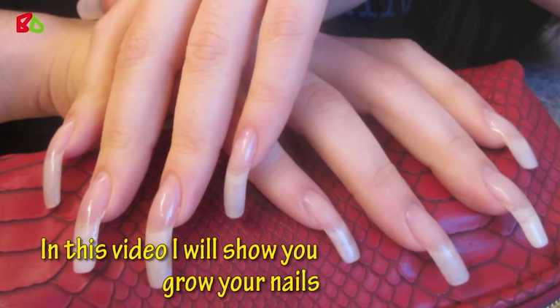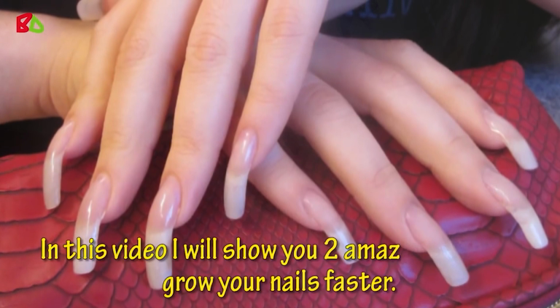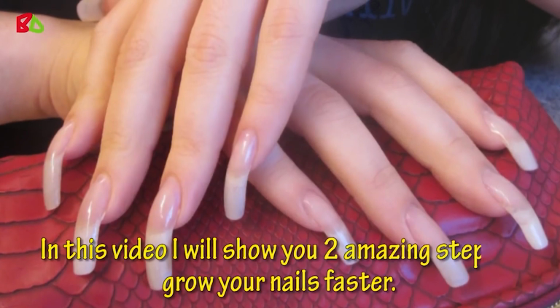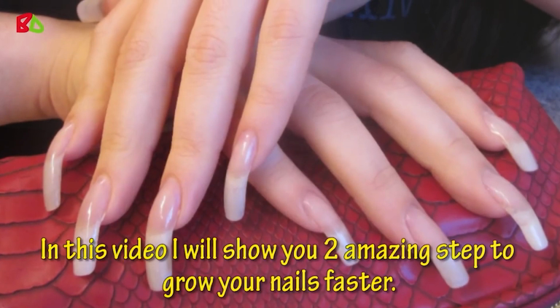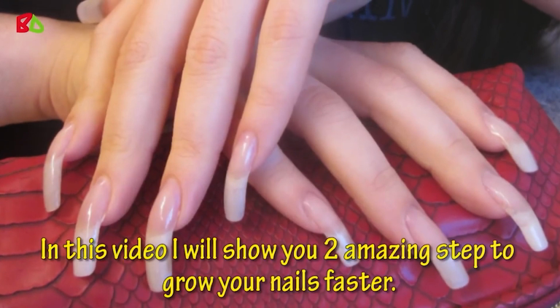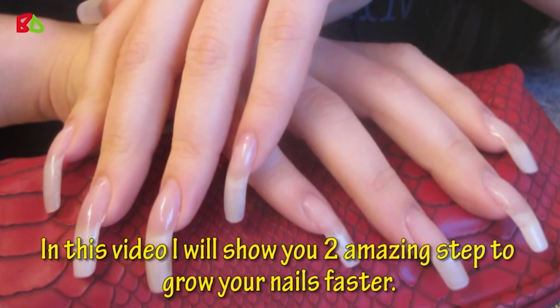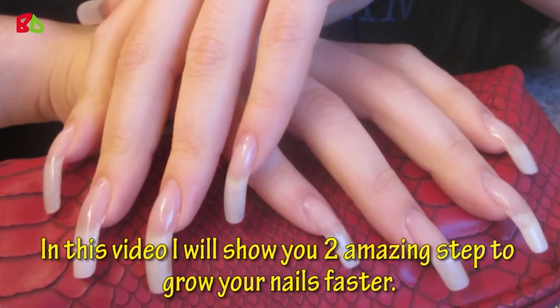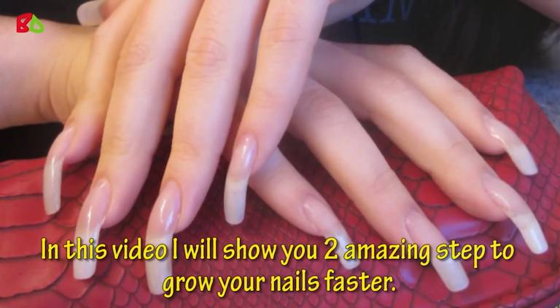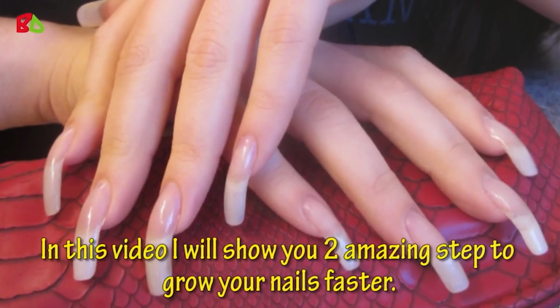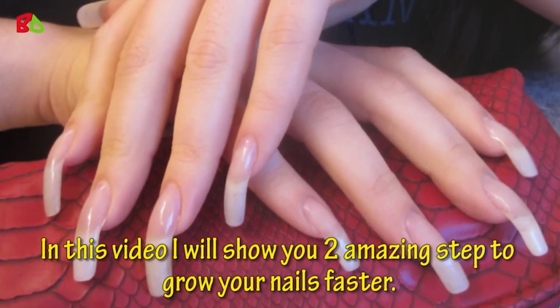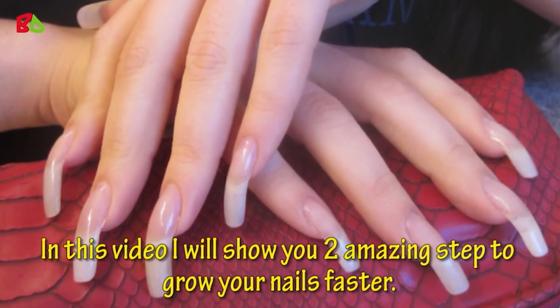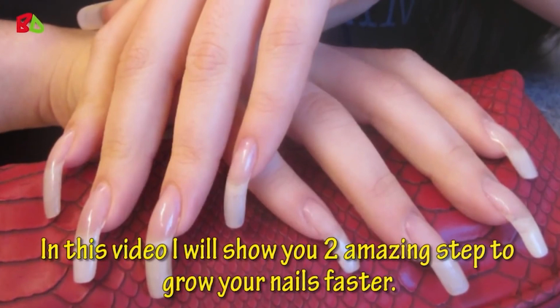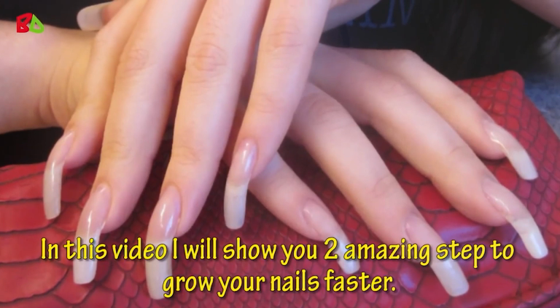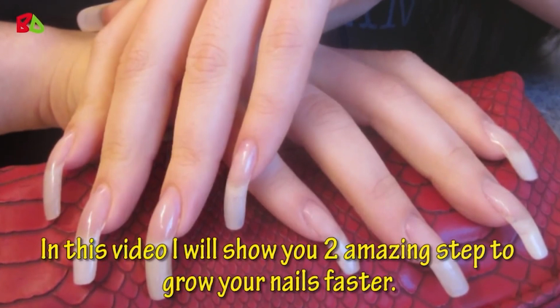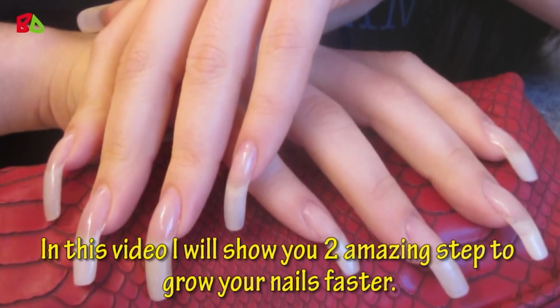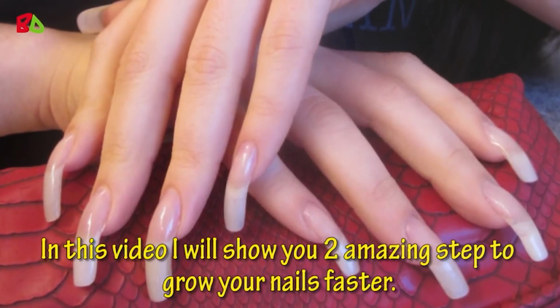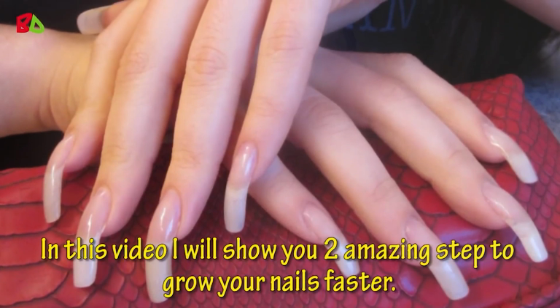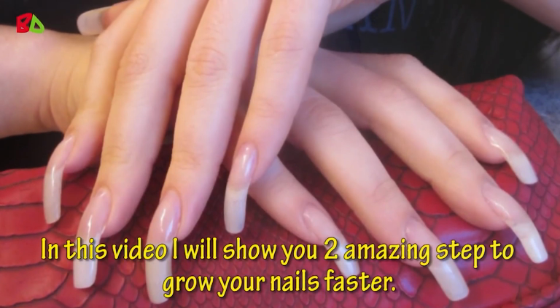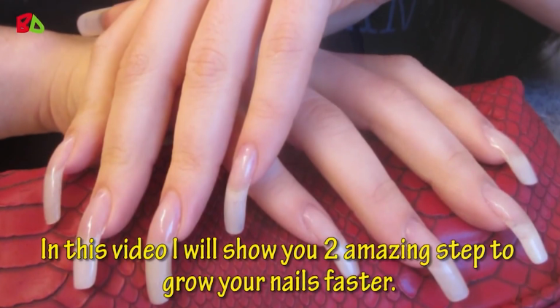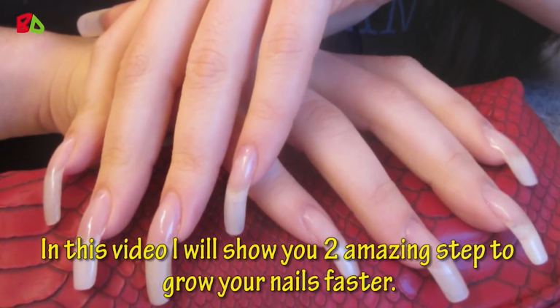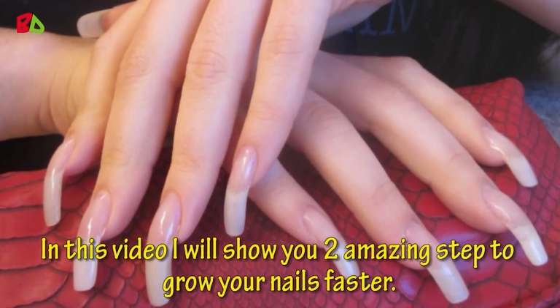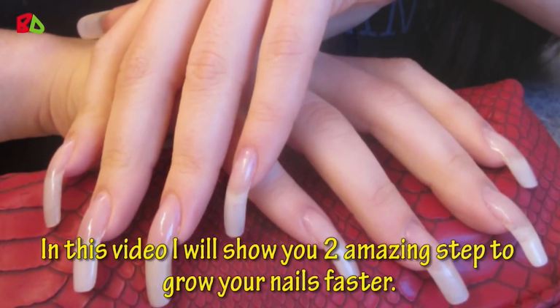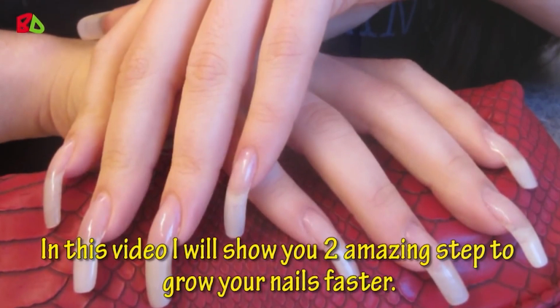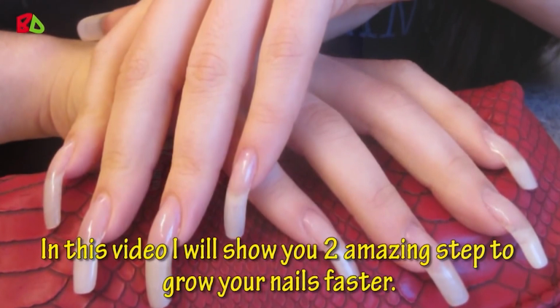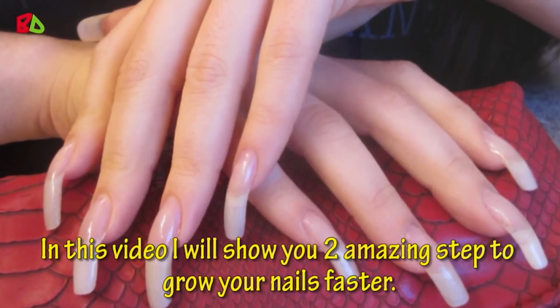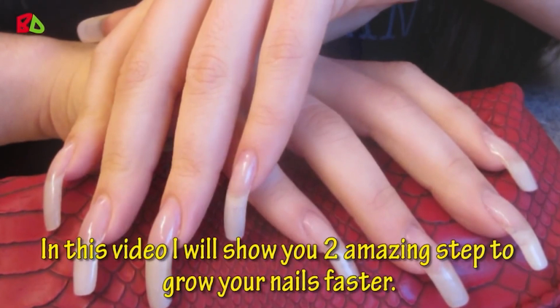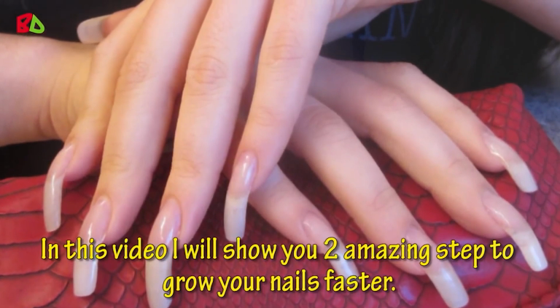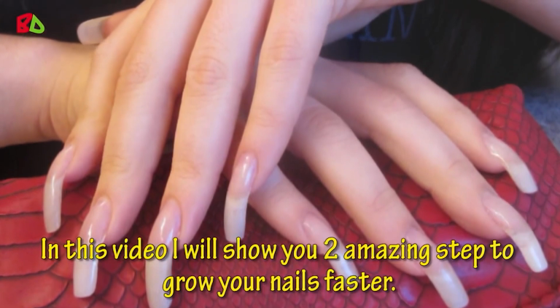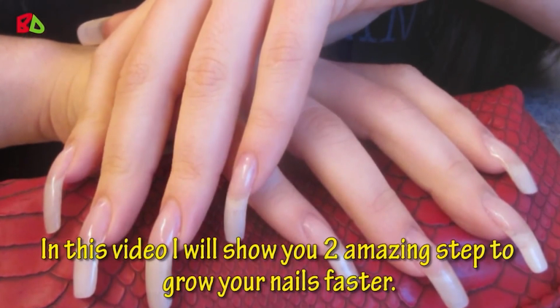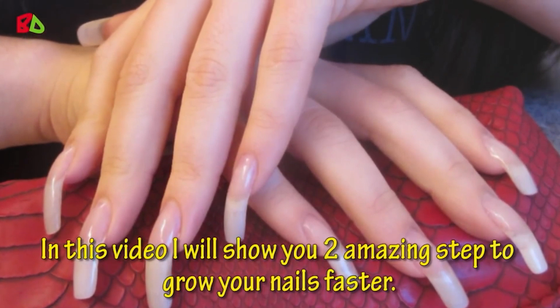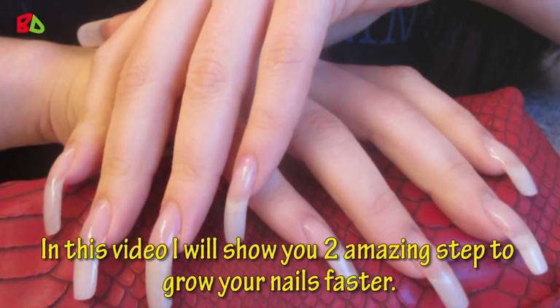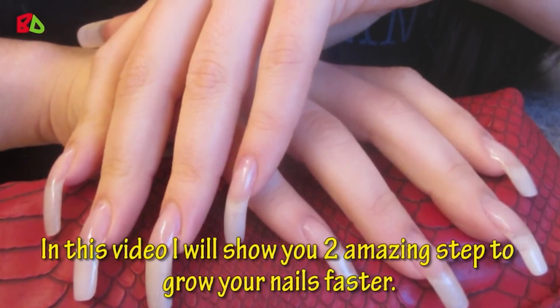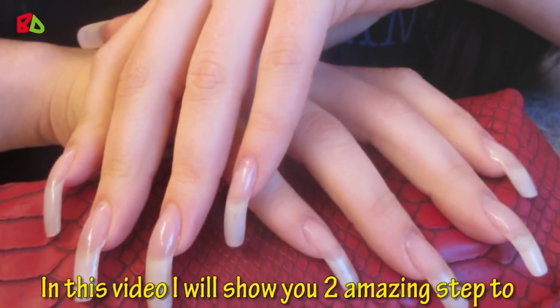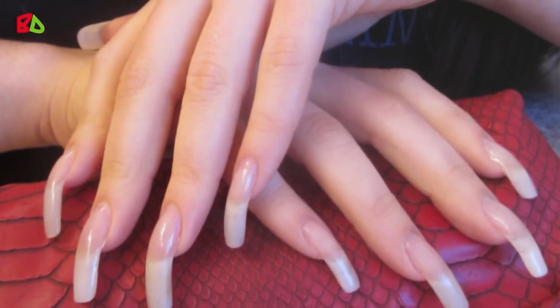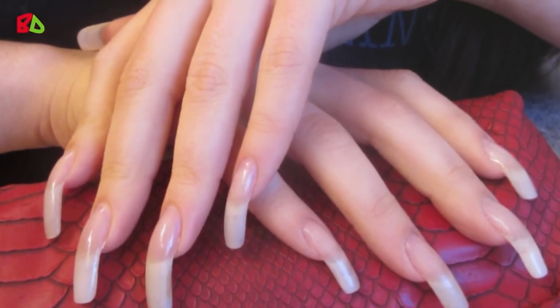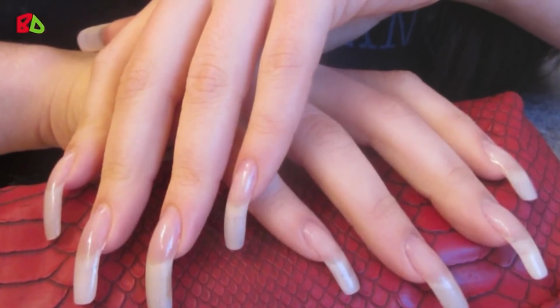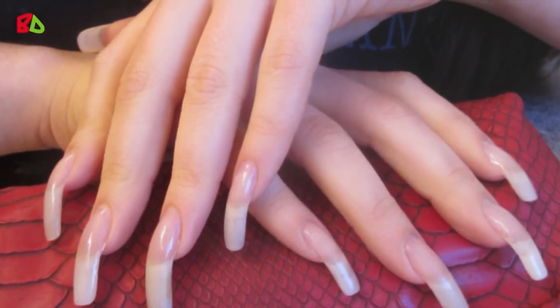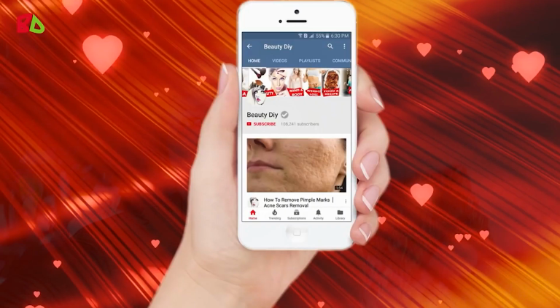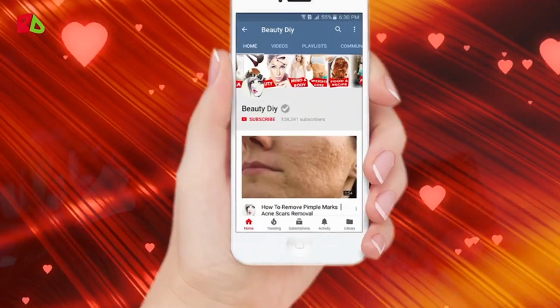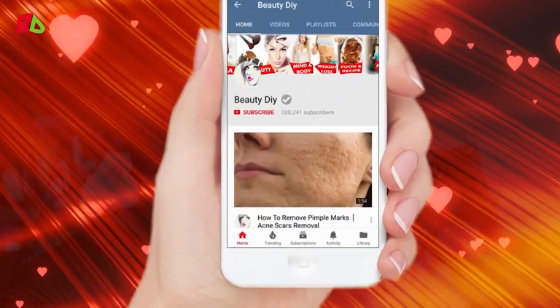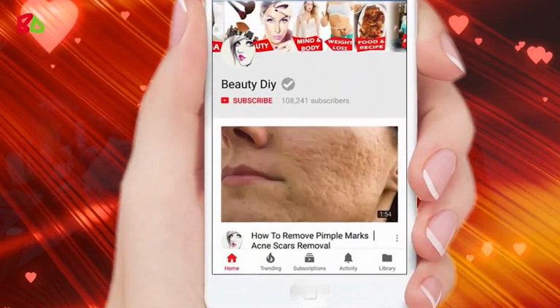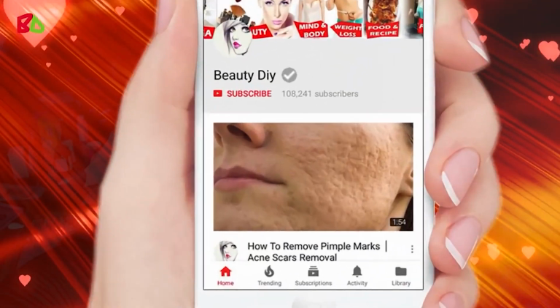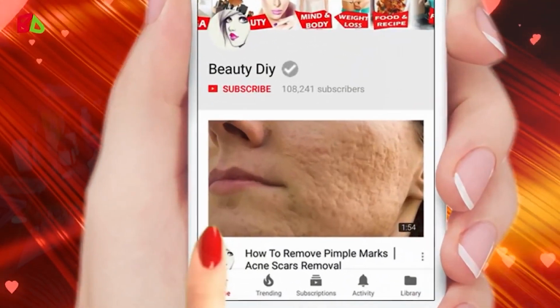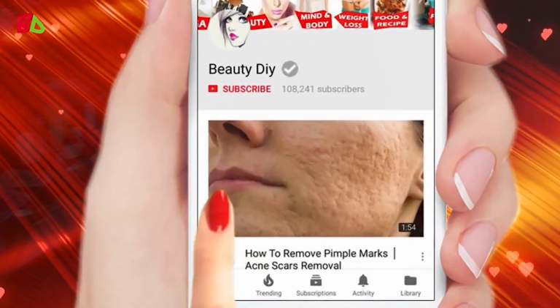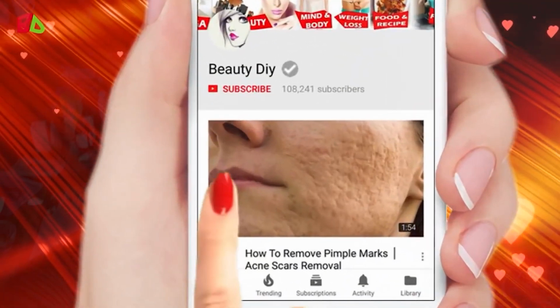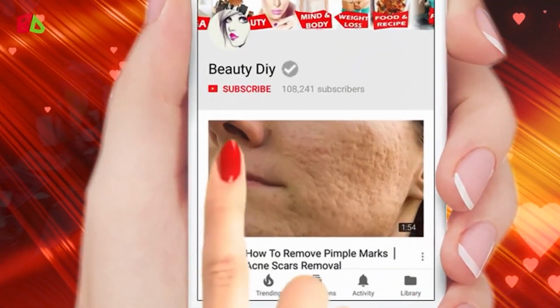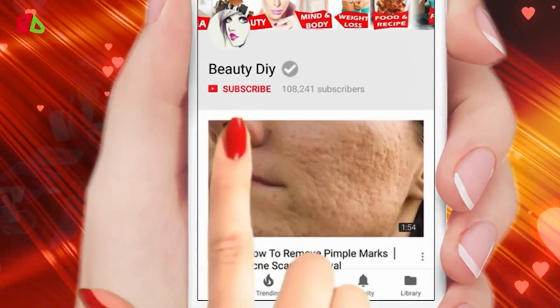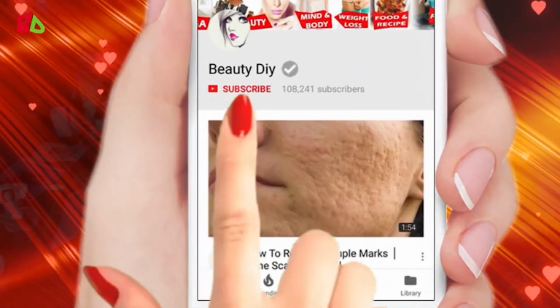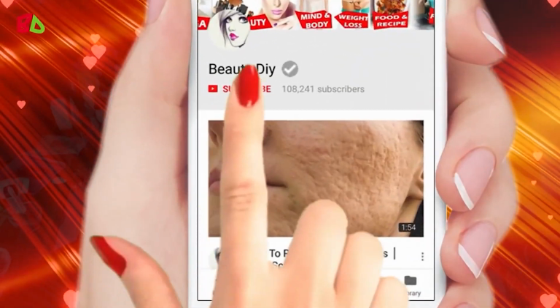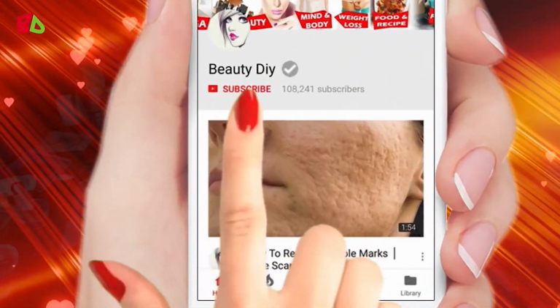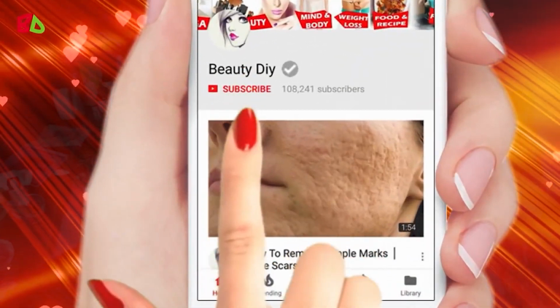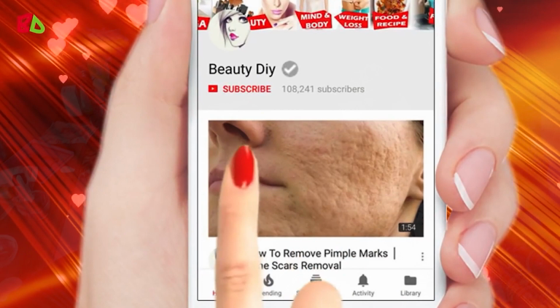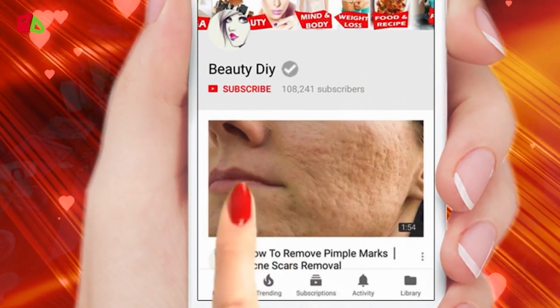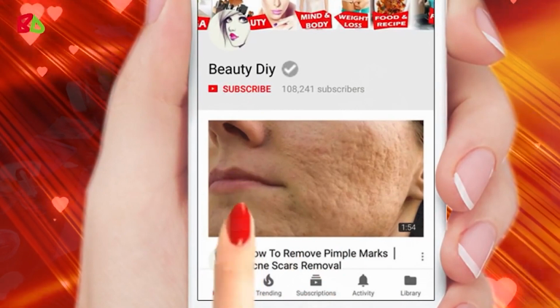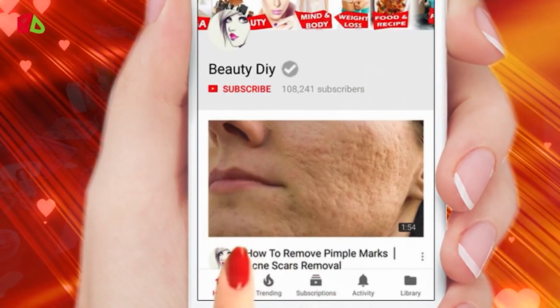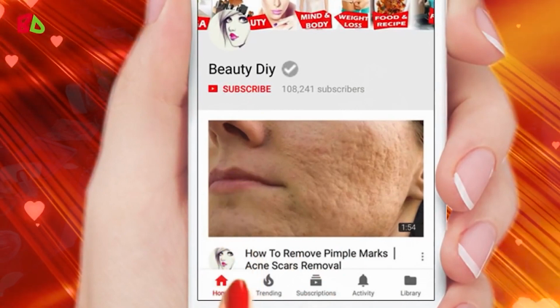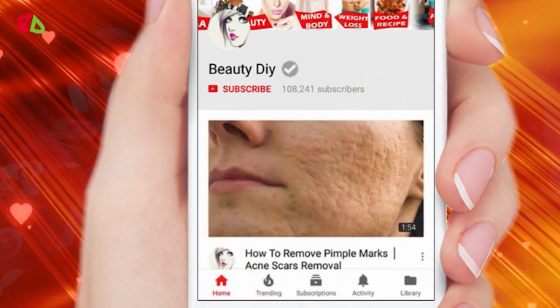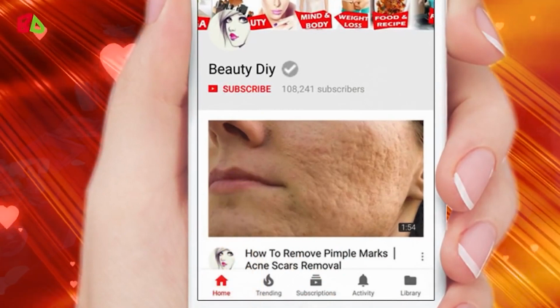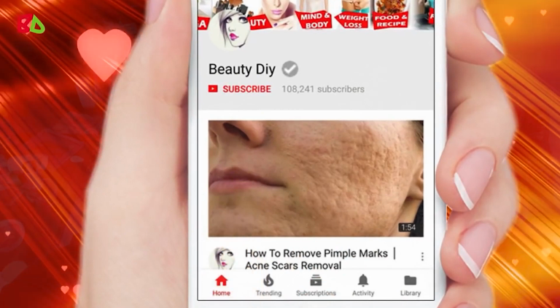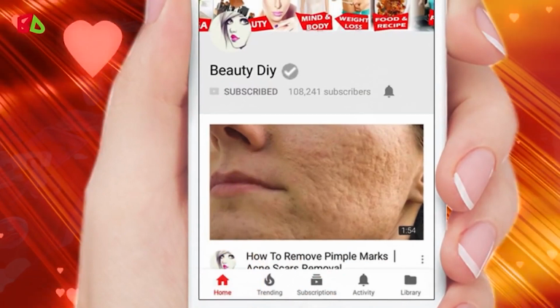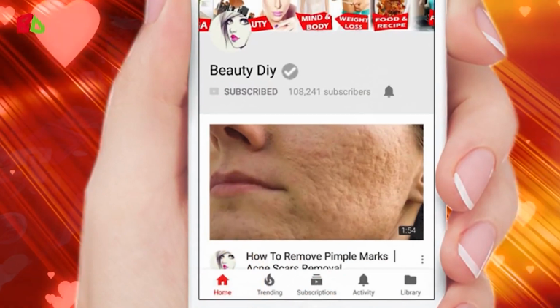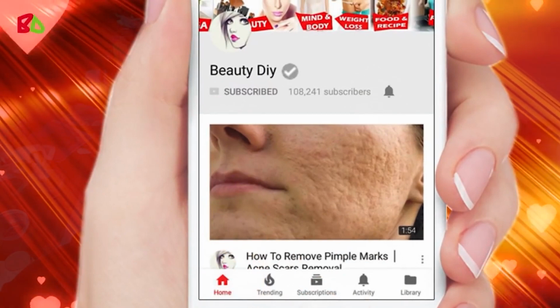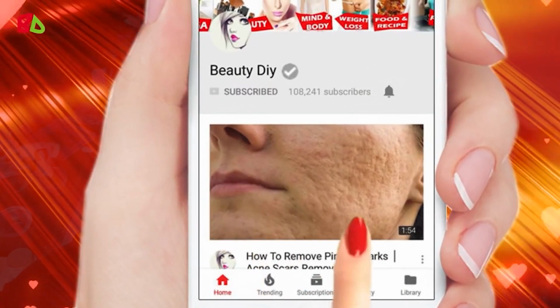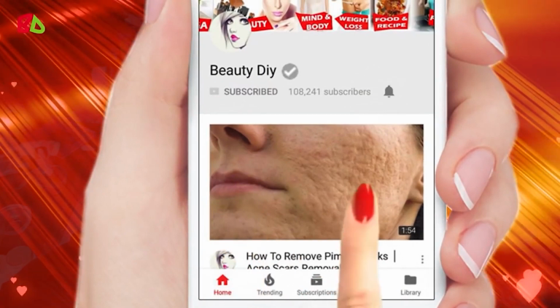In this video, I will show you two amazing steps to grow your nails faster. Please click the subscribe button and press the bell icon for more videos.